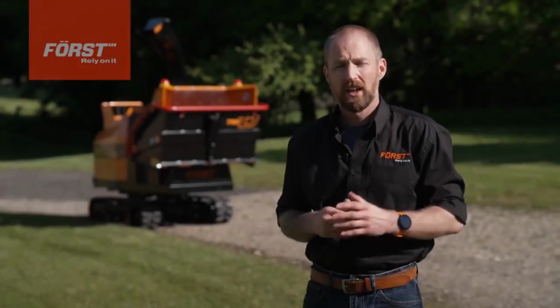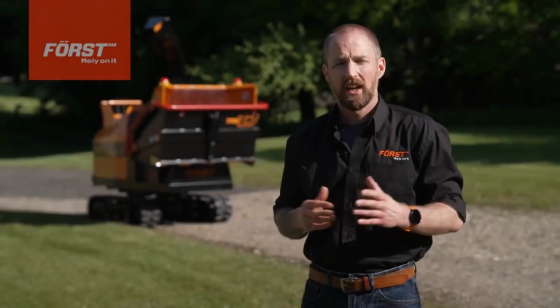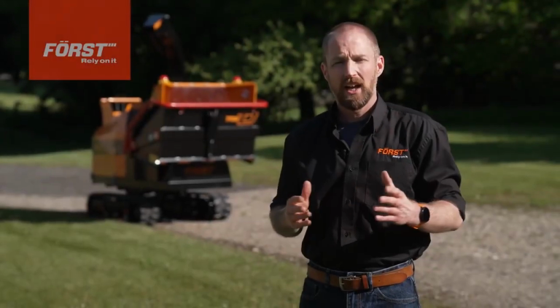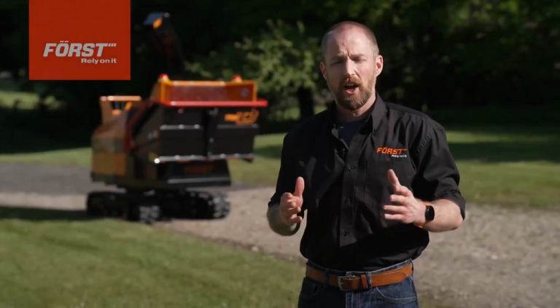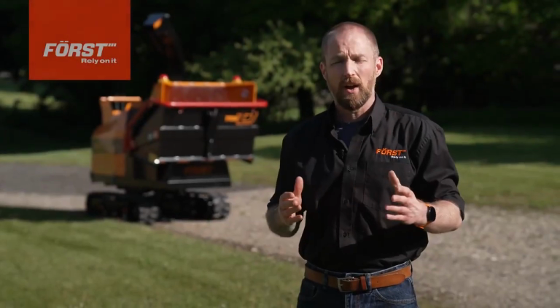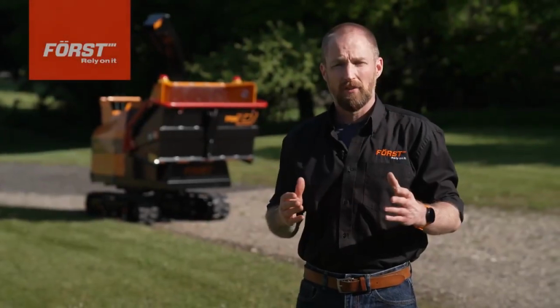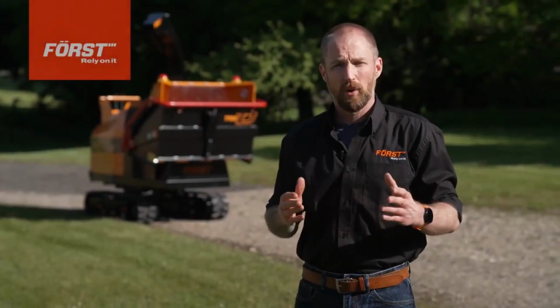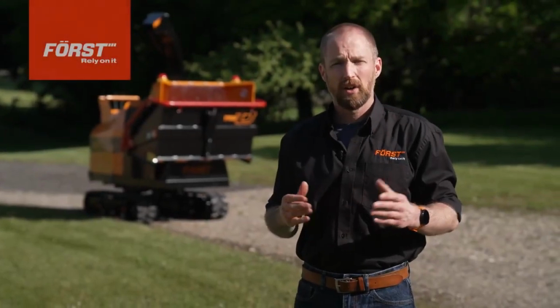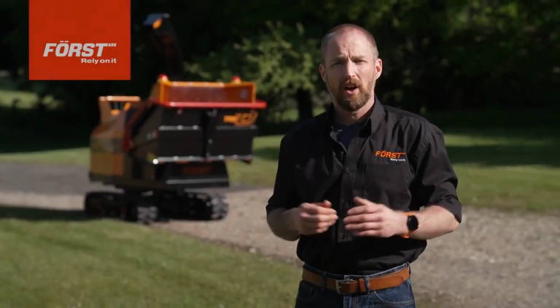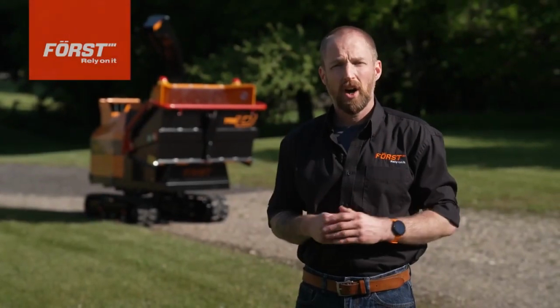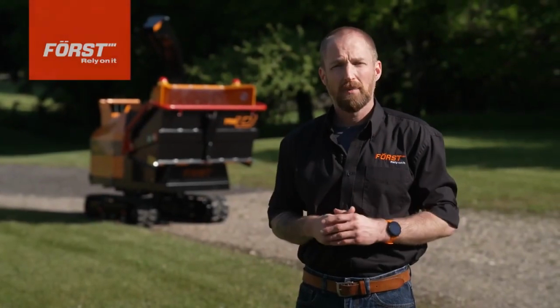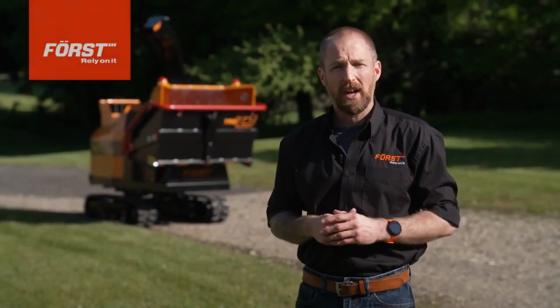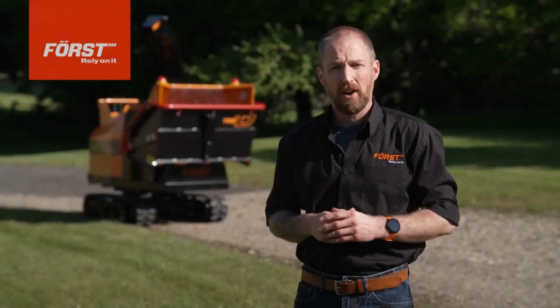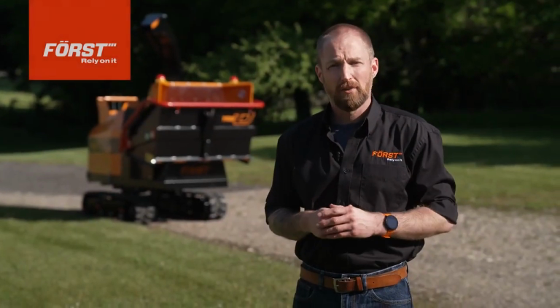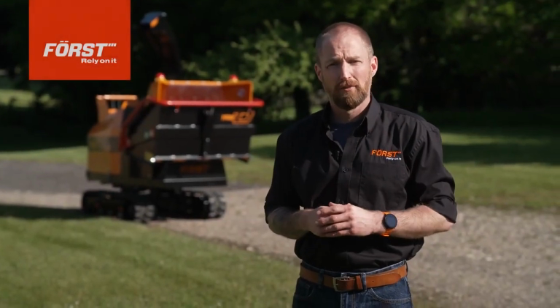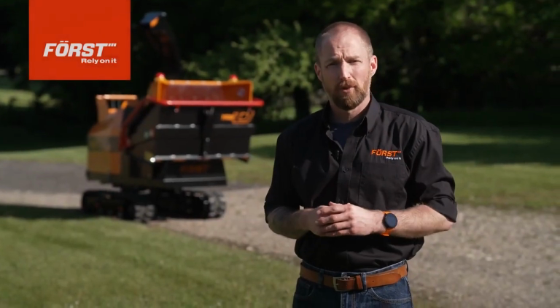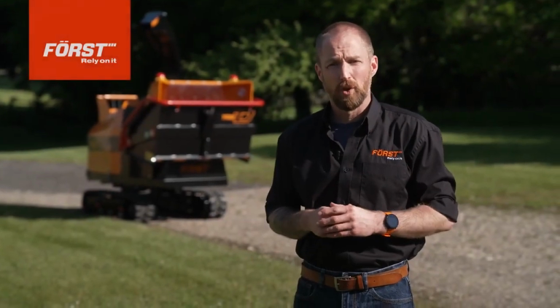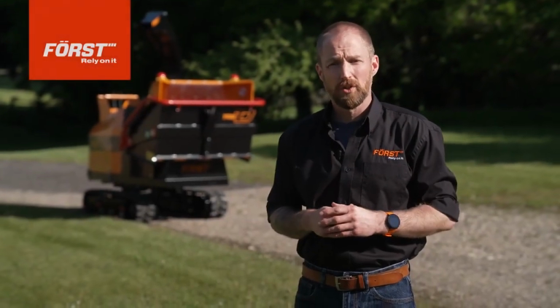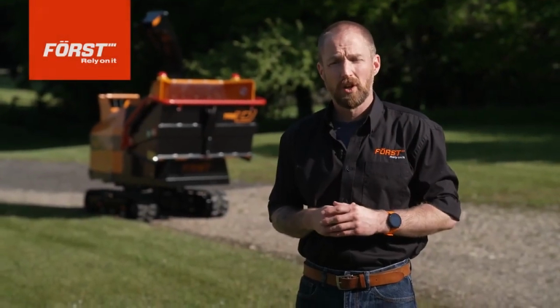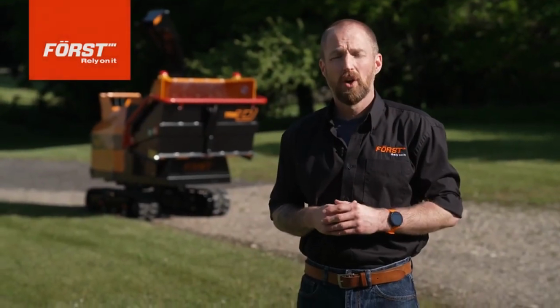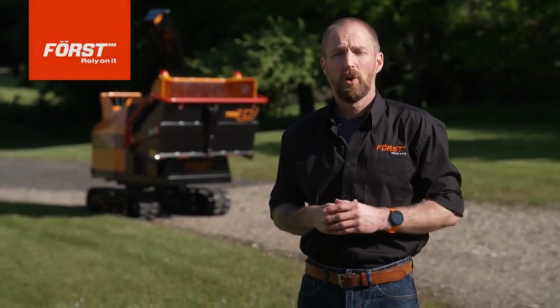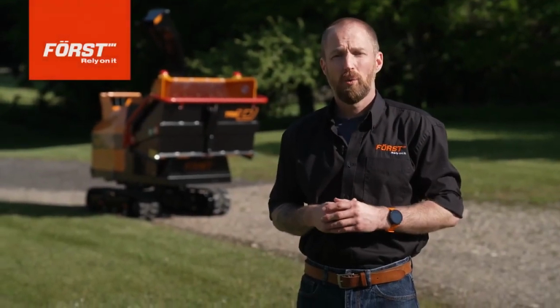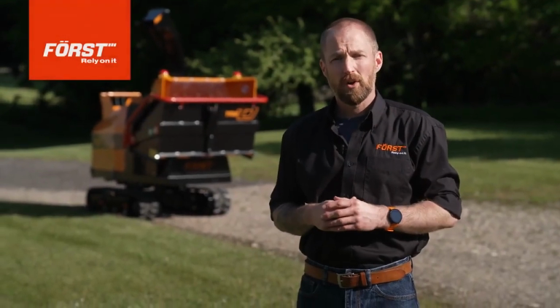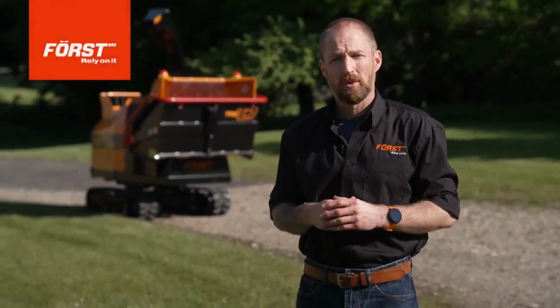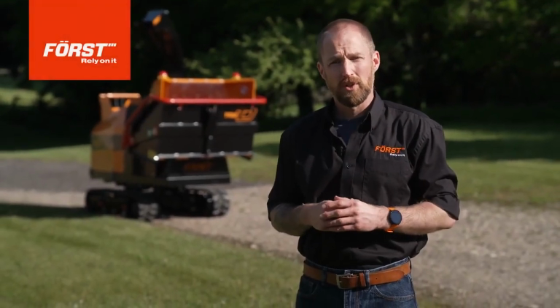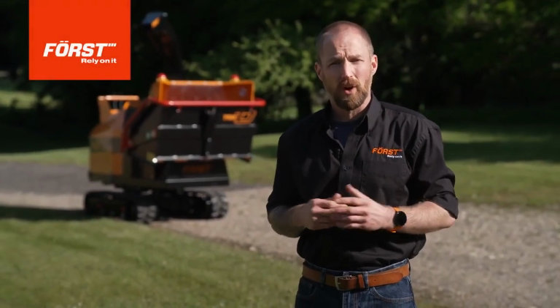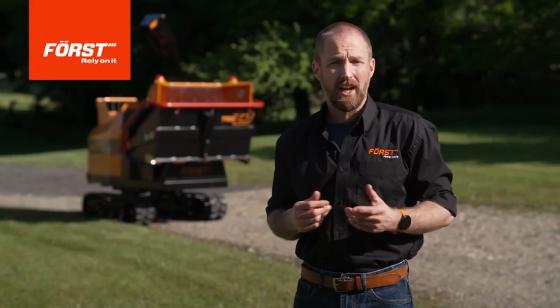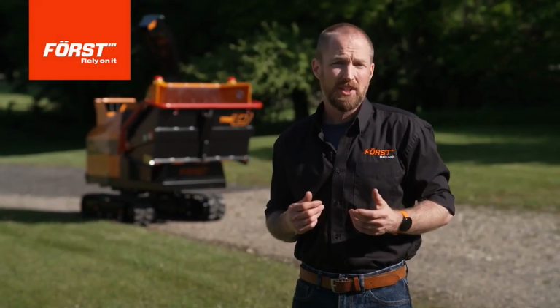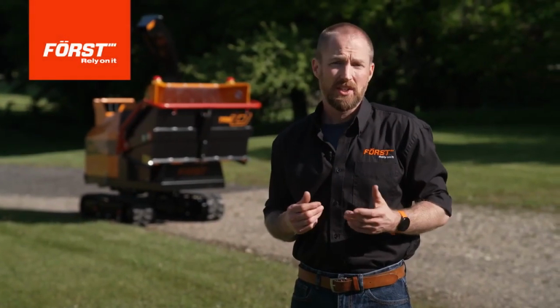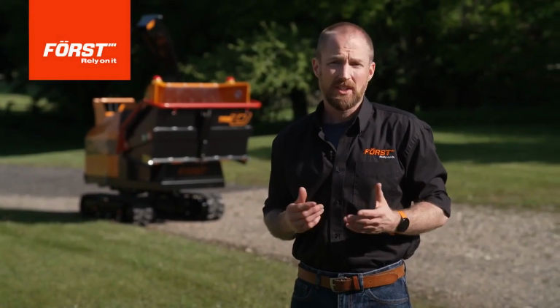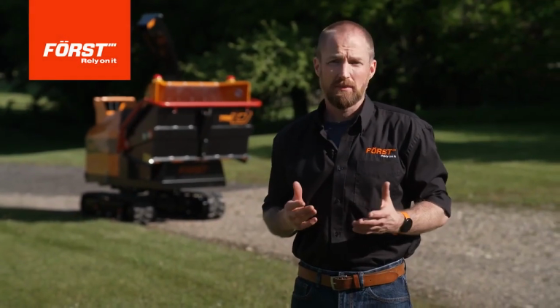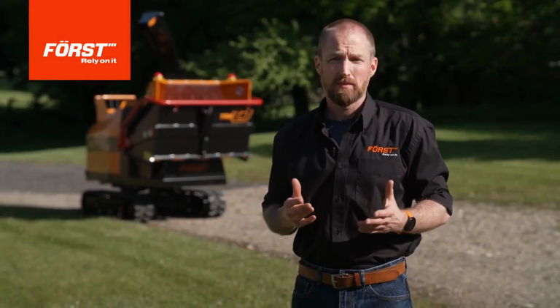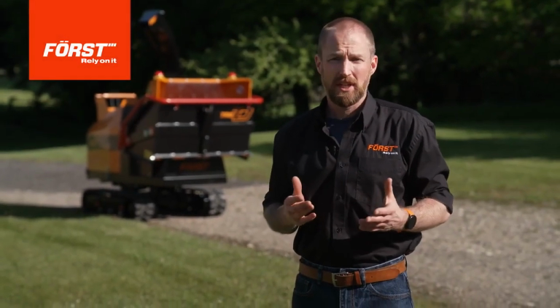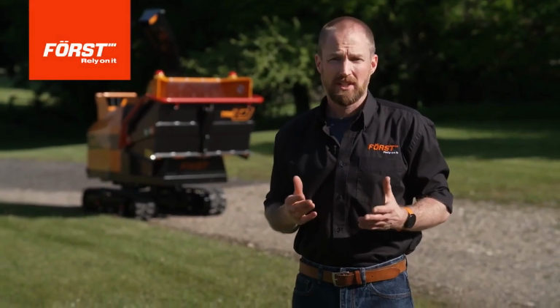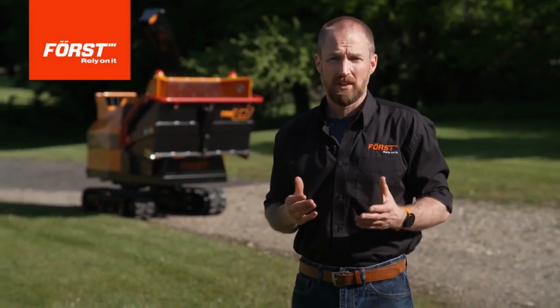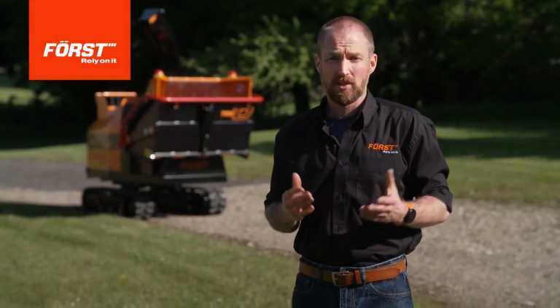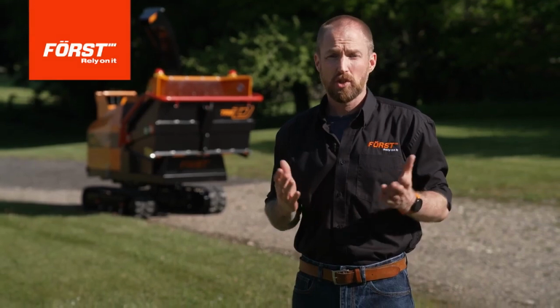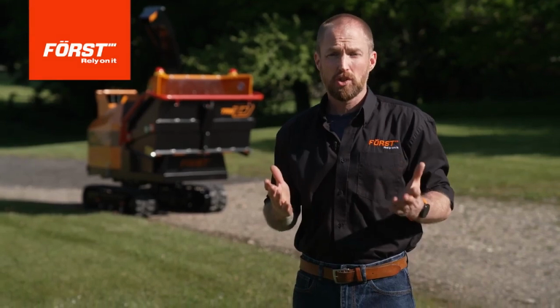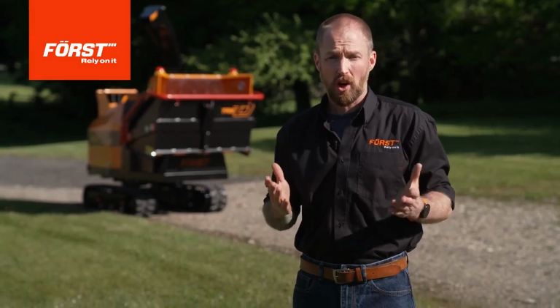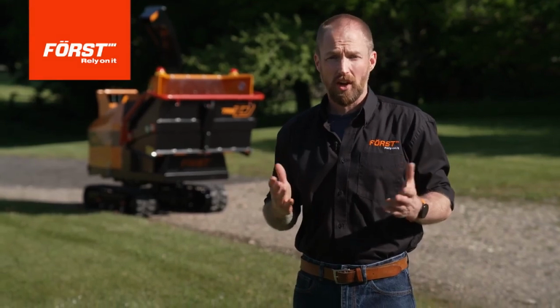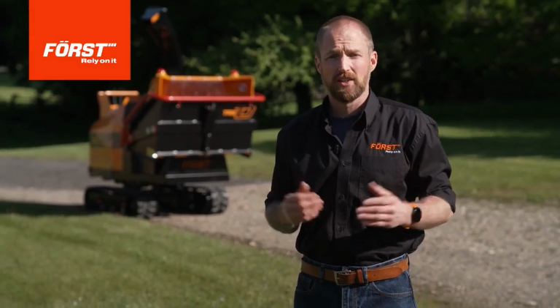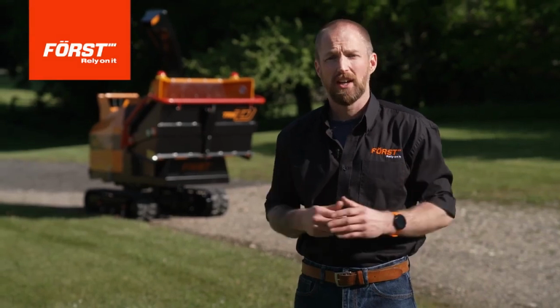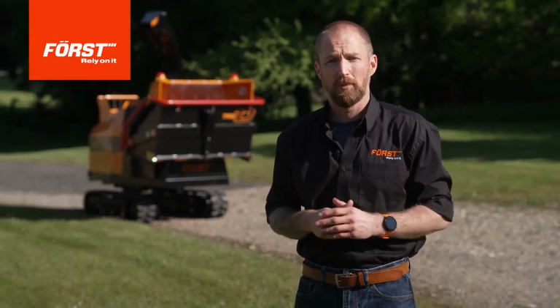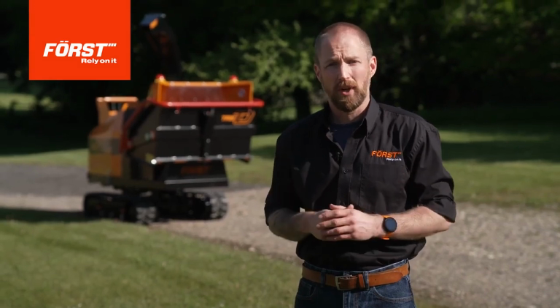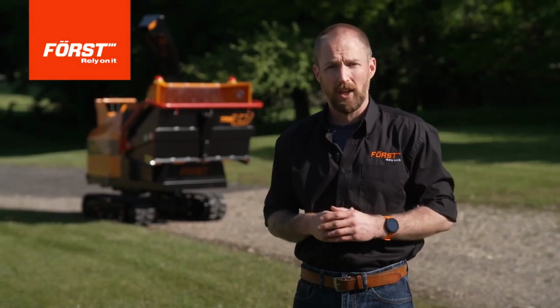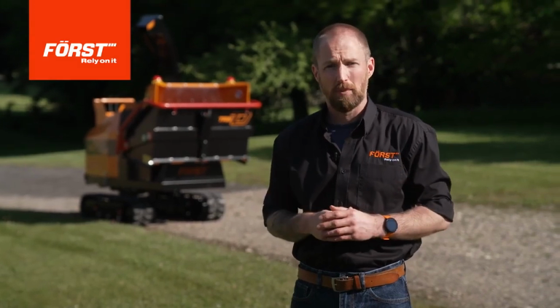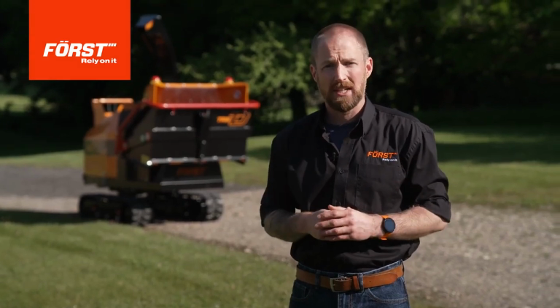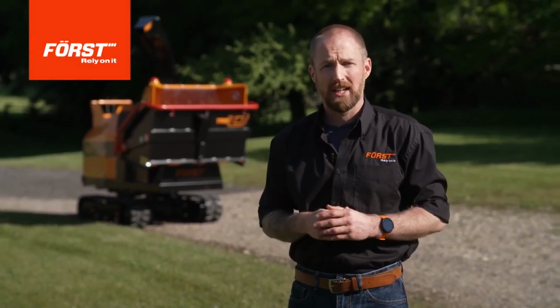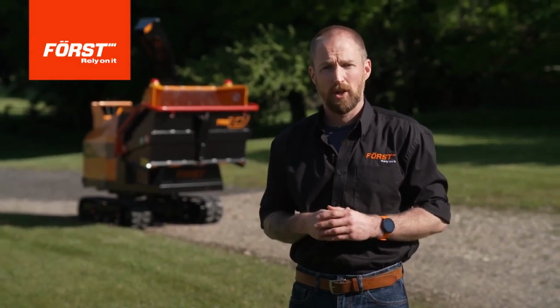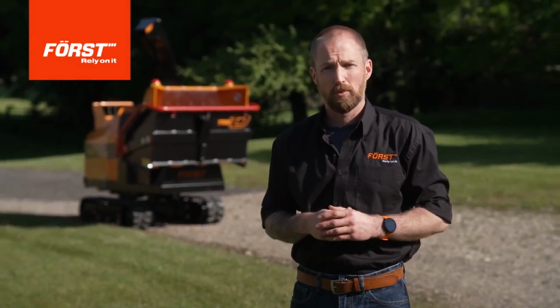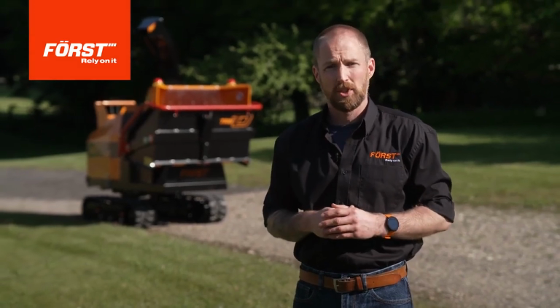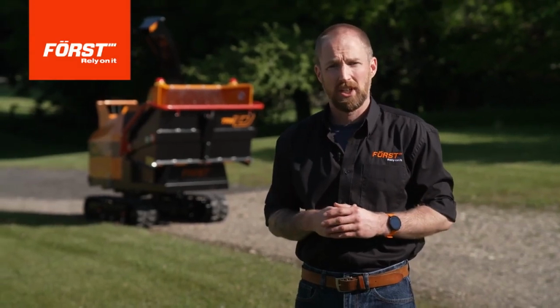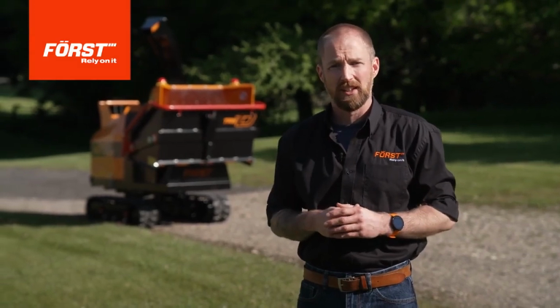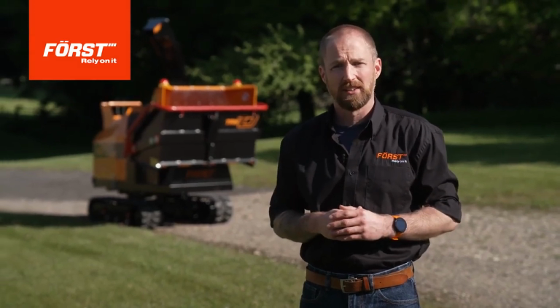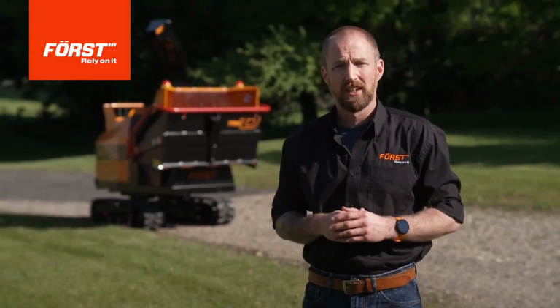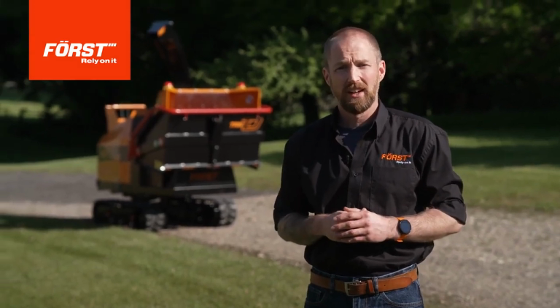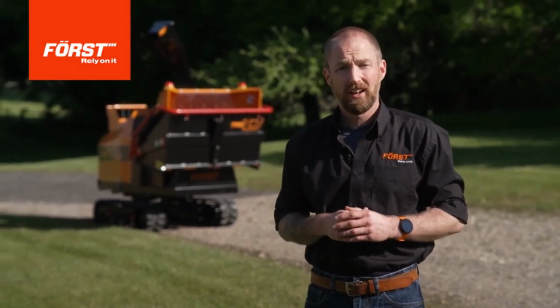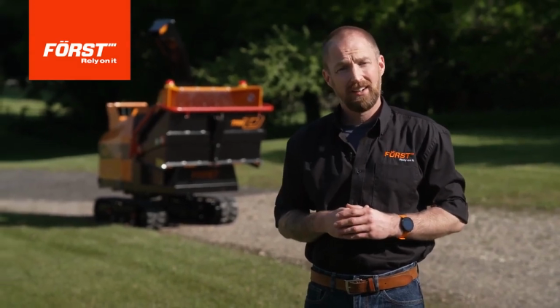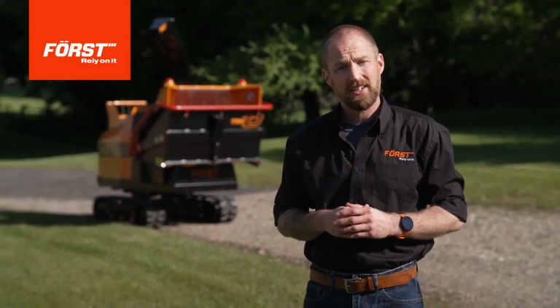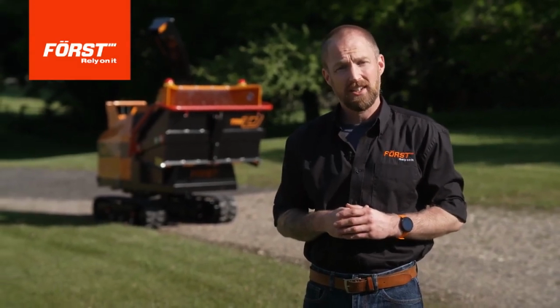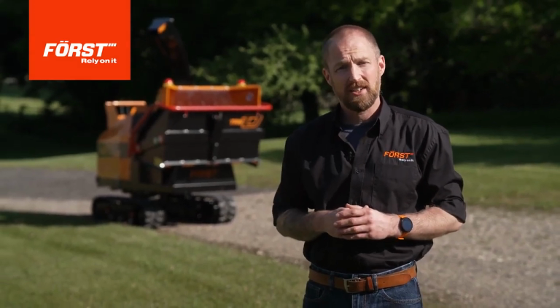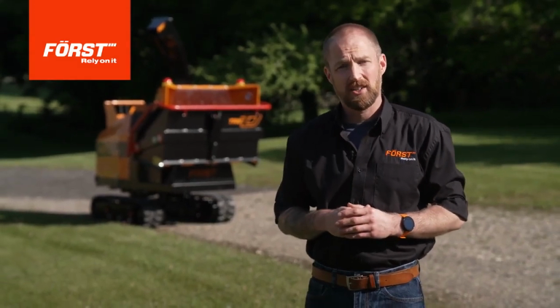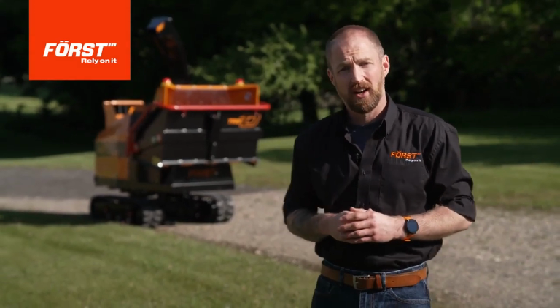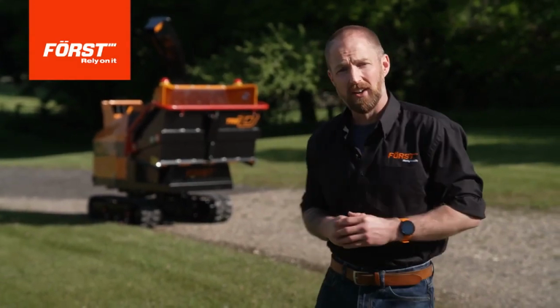Hello everyone, I'm Gary from Force. Welcome to our Hints and Tips mini-series designed to help you get the best out of your machine. Let's get started.